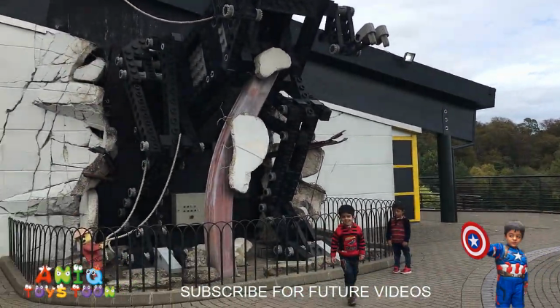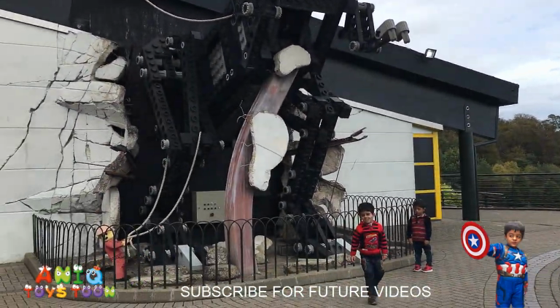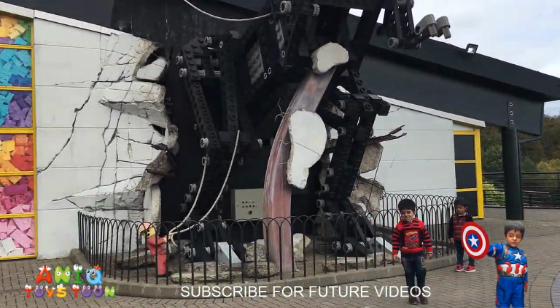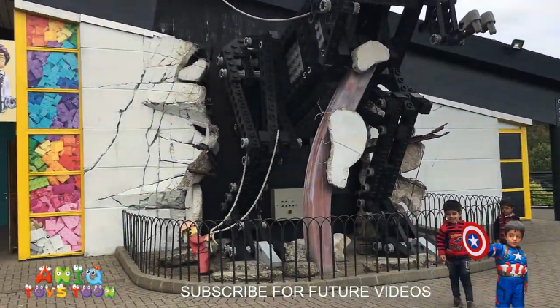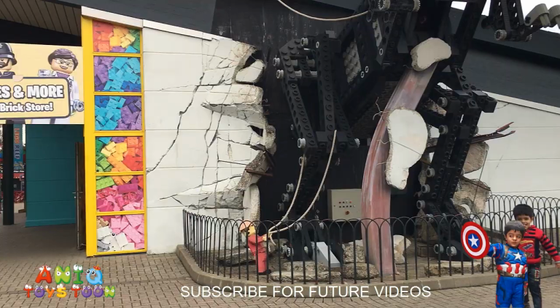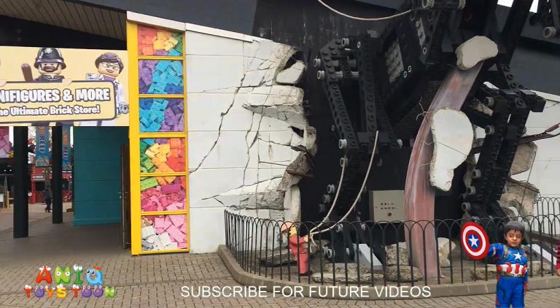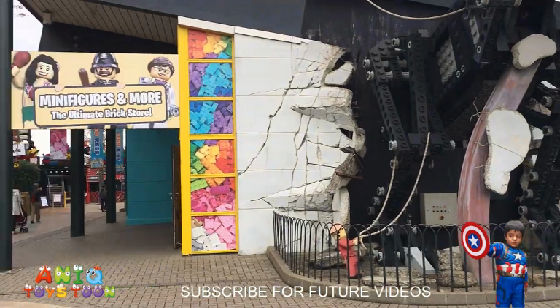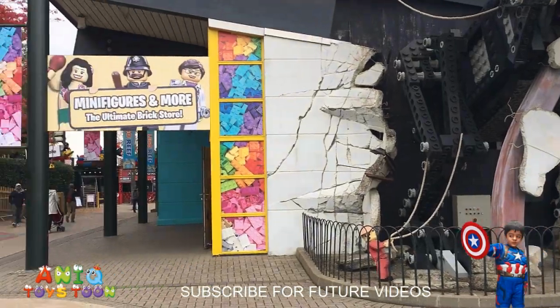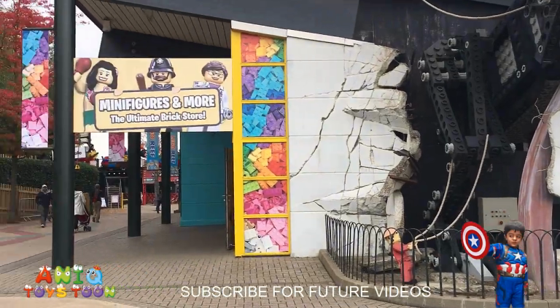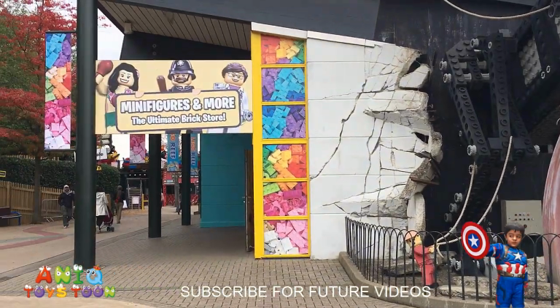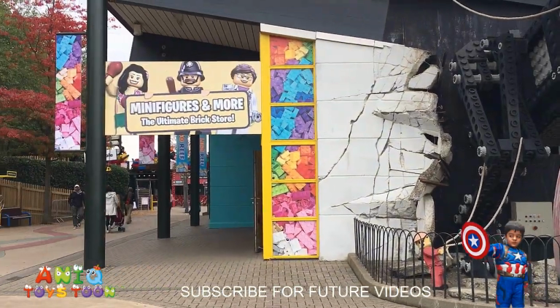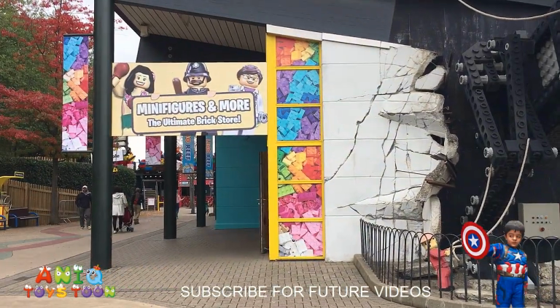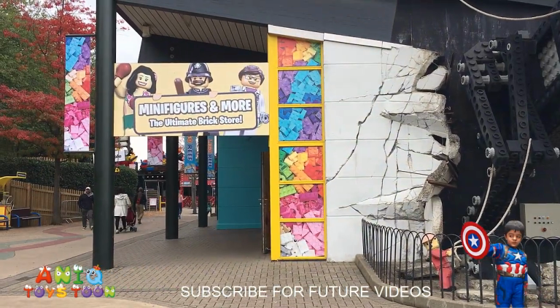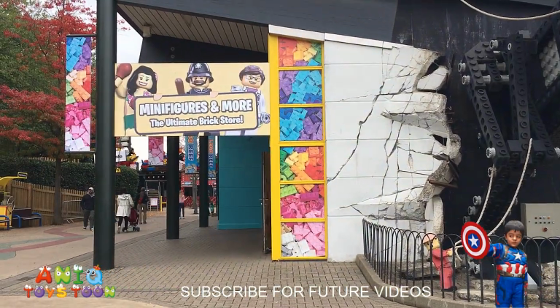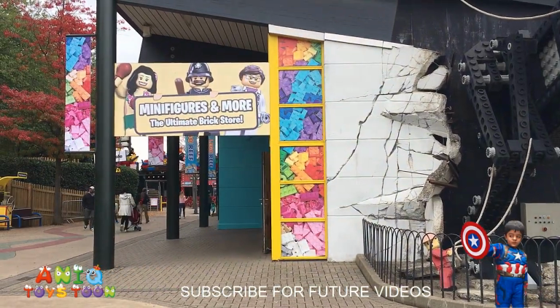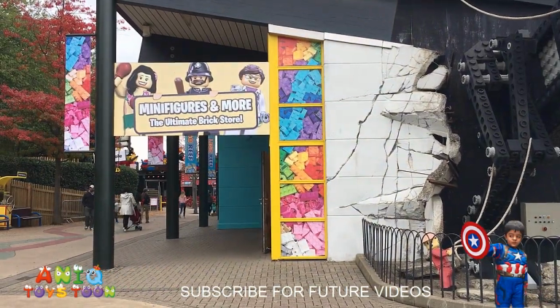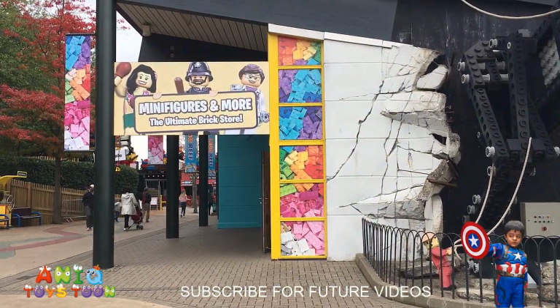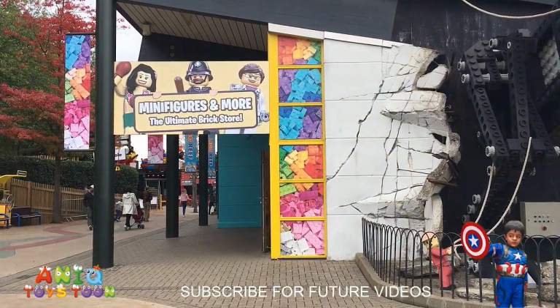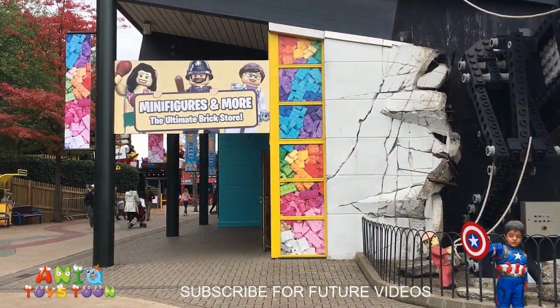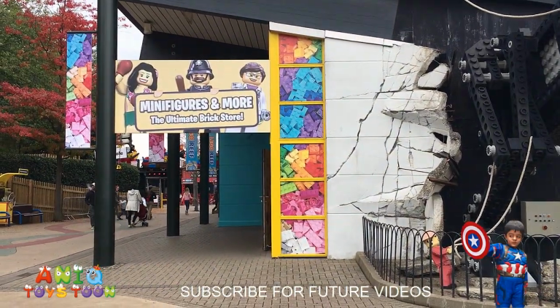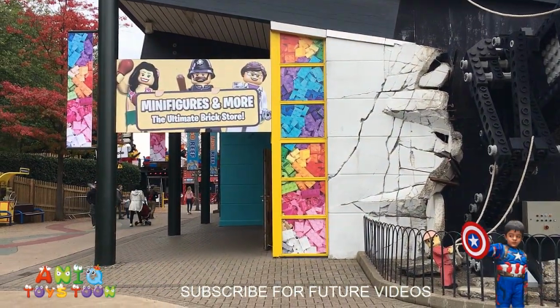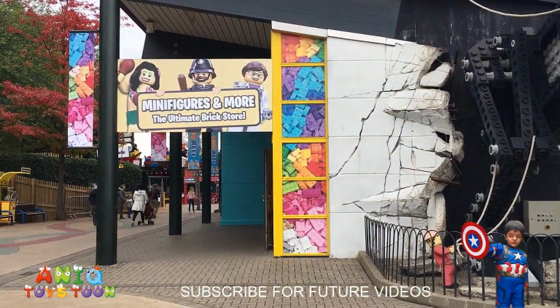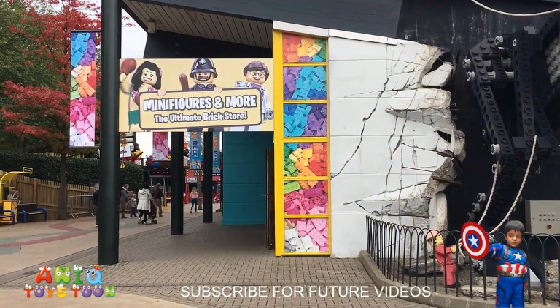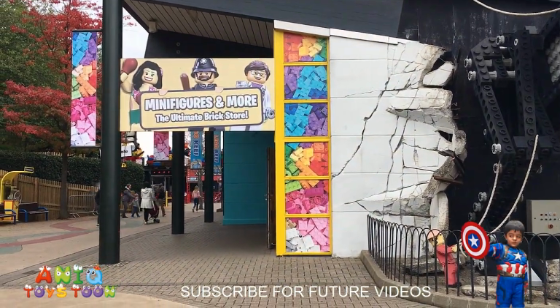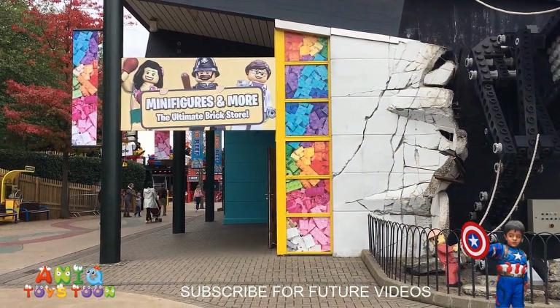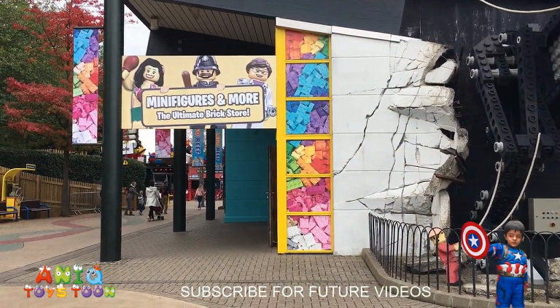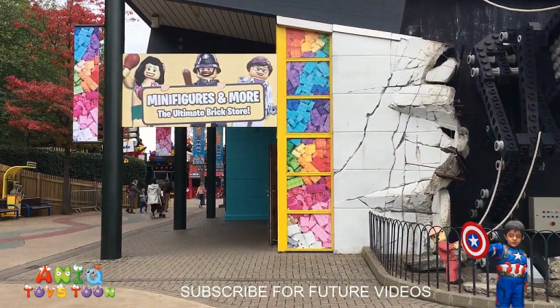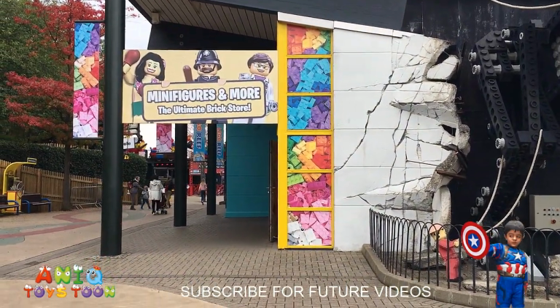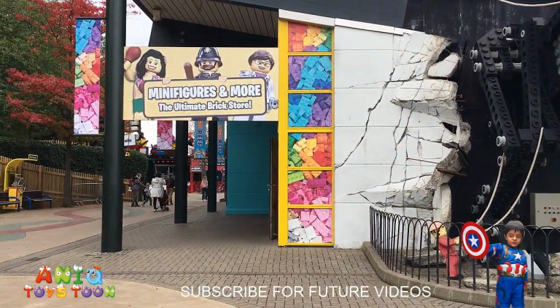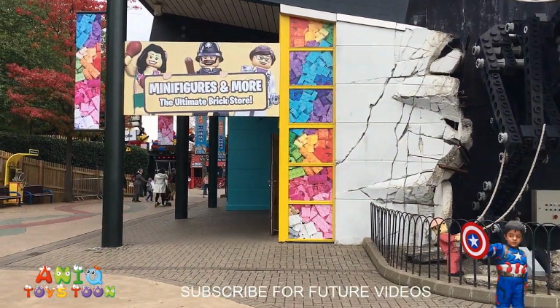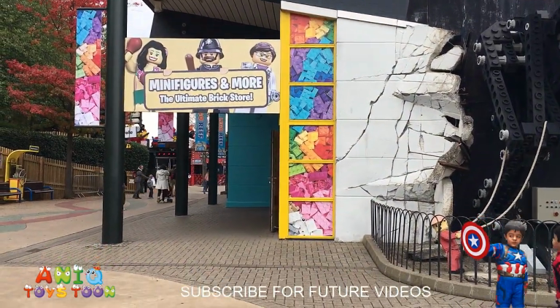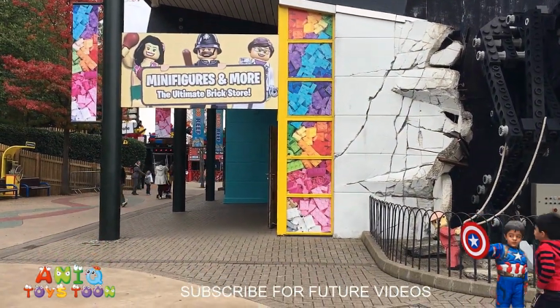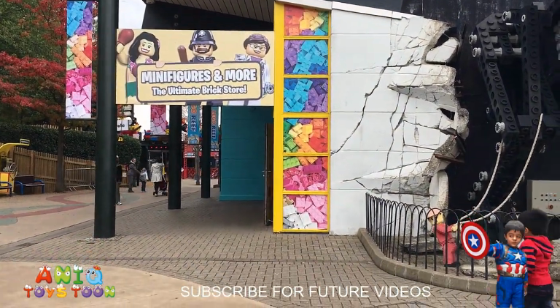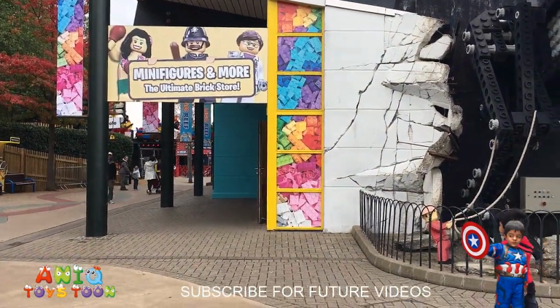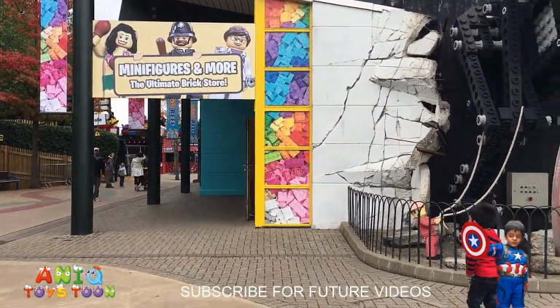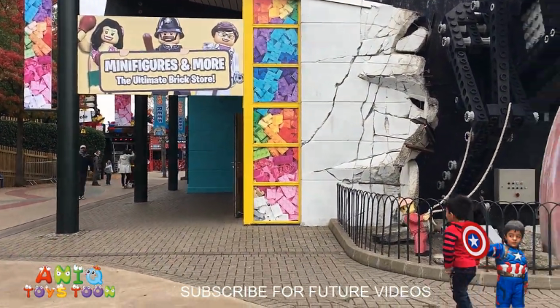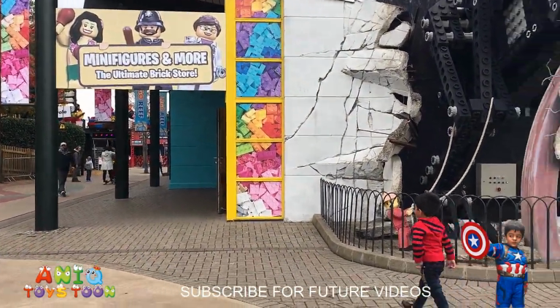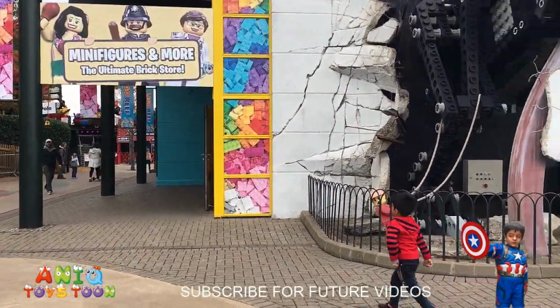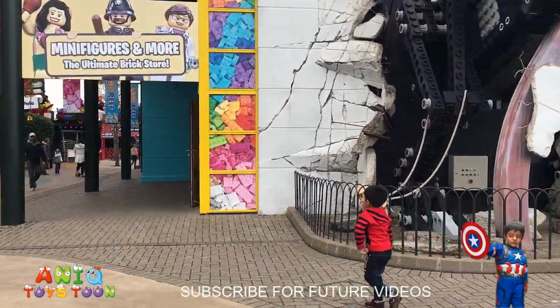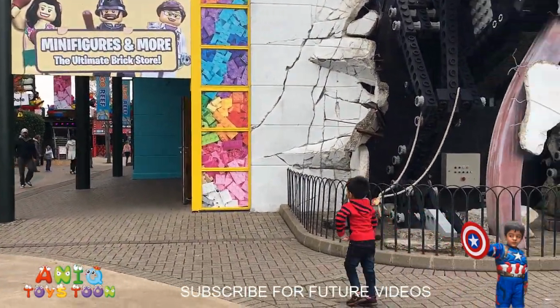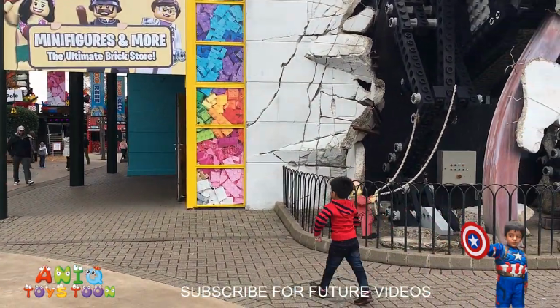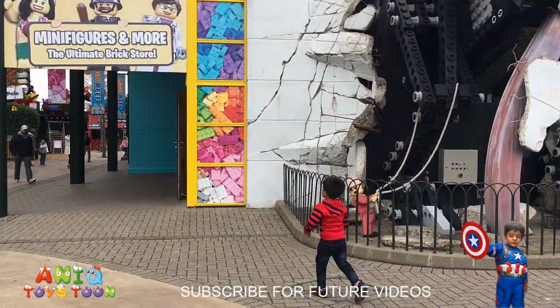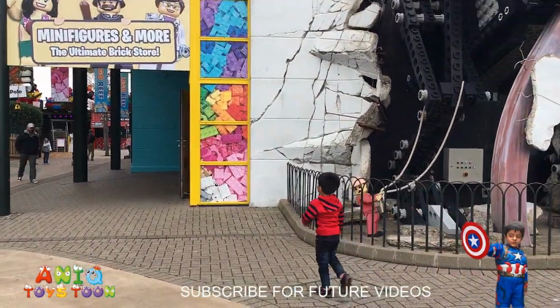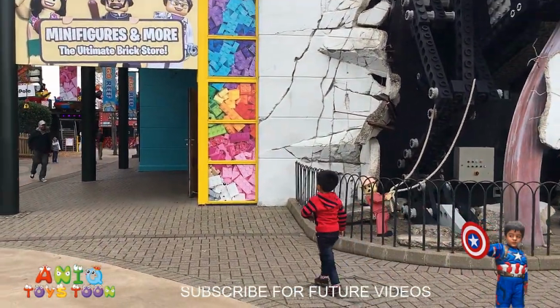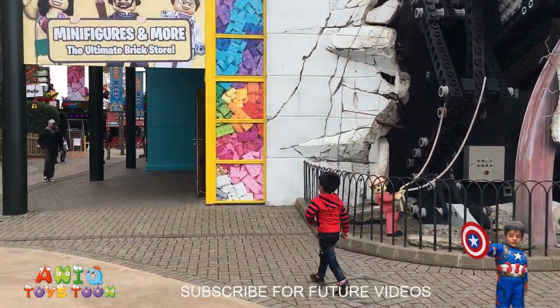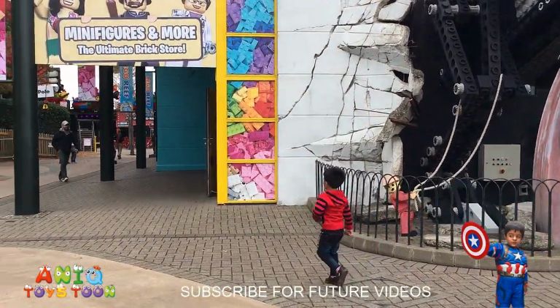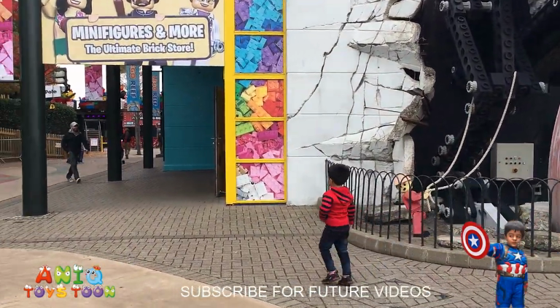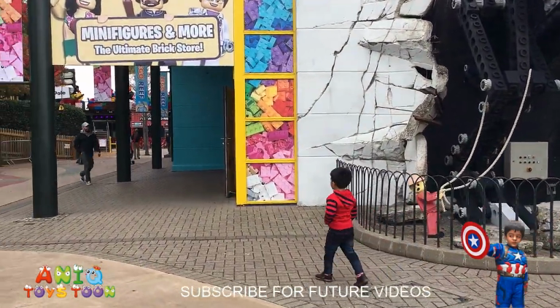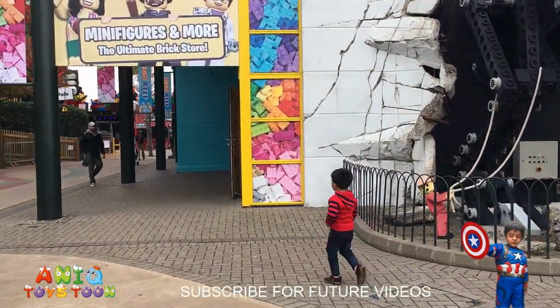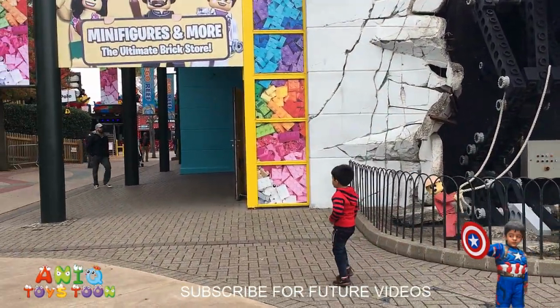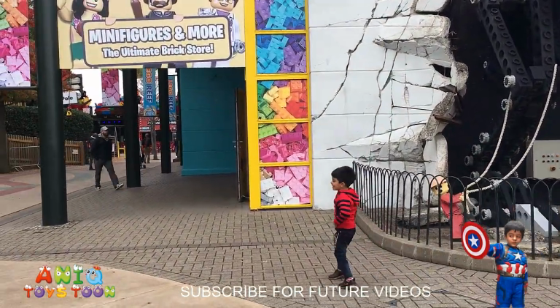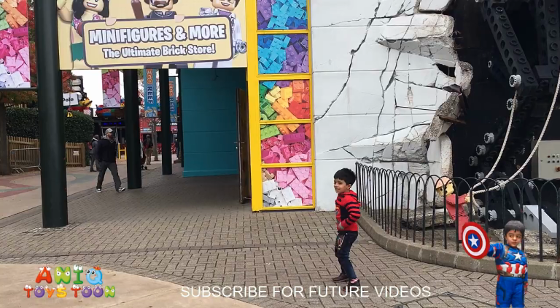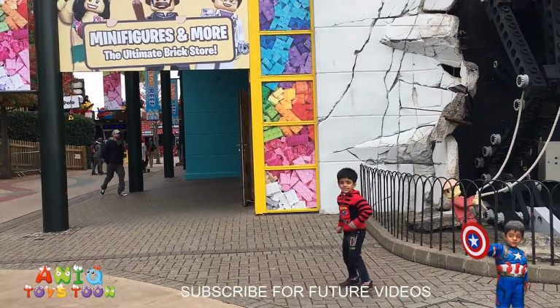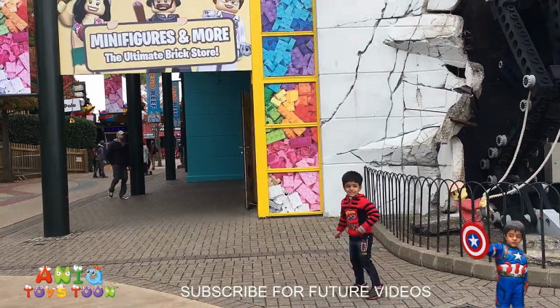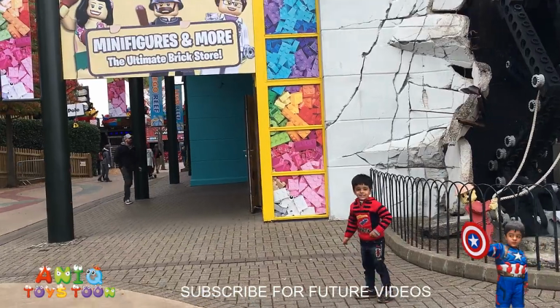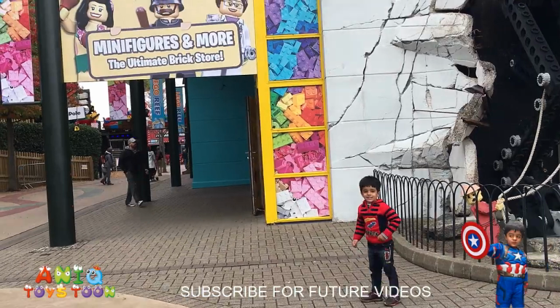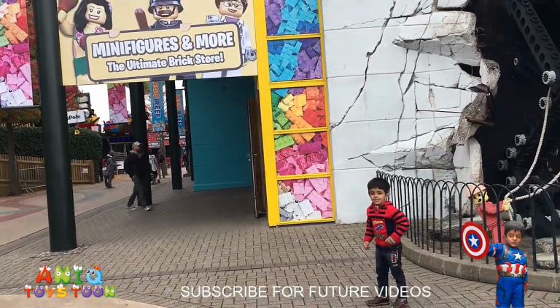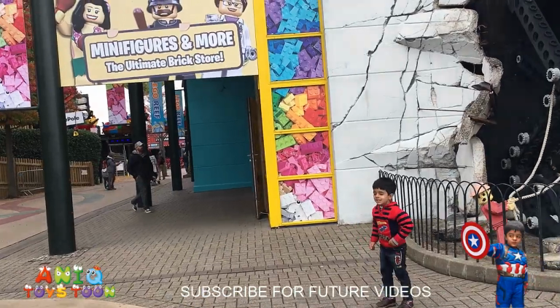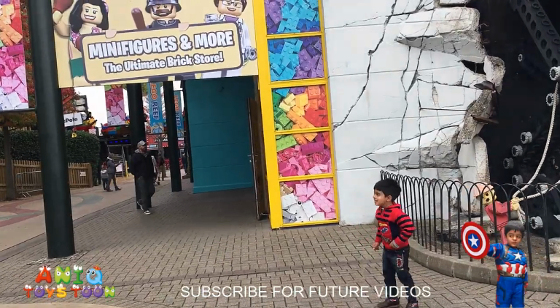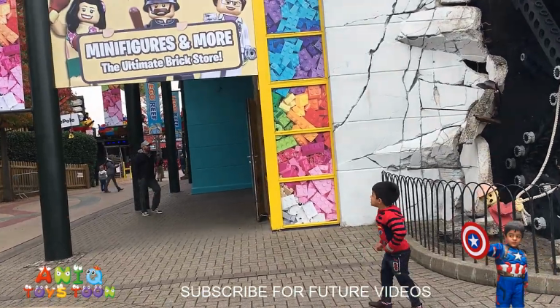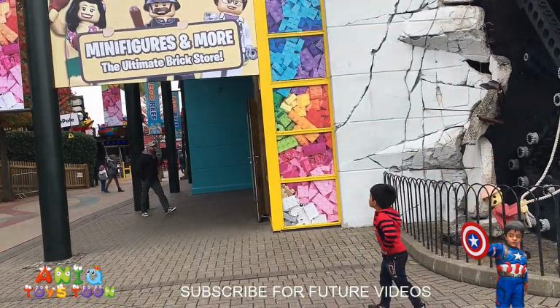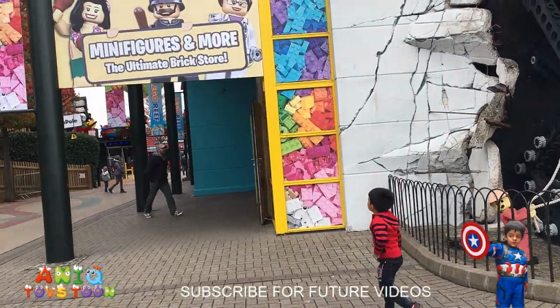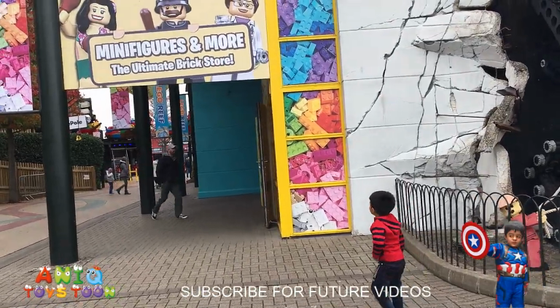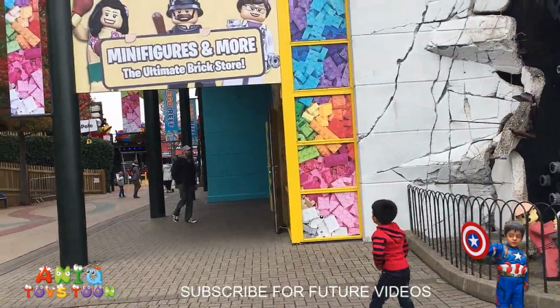And here is the minifigure! Should we go take a look at the minifigures, Aniq? What do you think, Aniq? Should we go take a look at the minifigures? Yes!